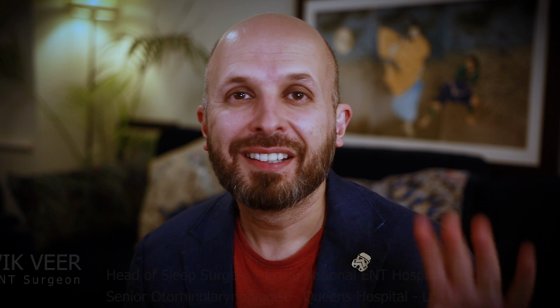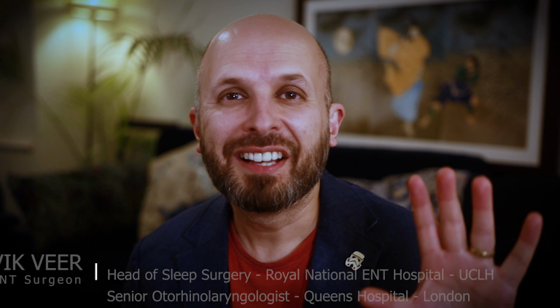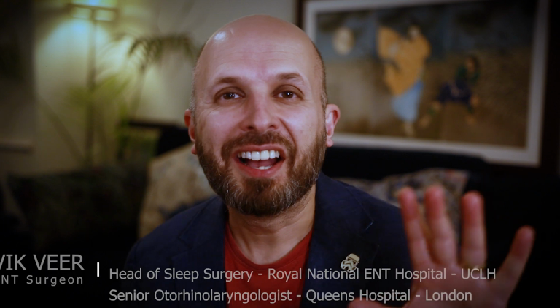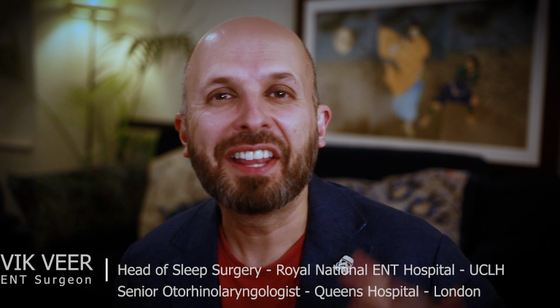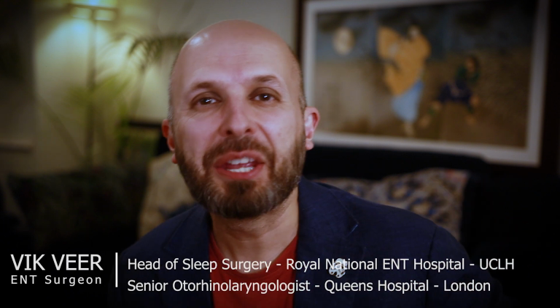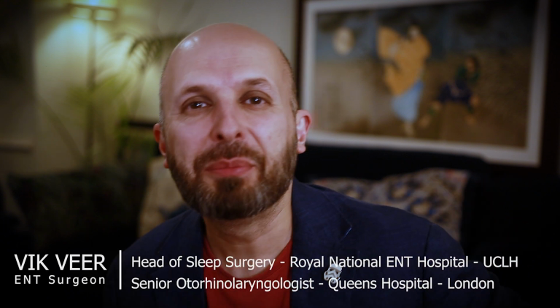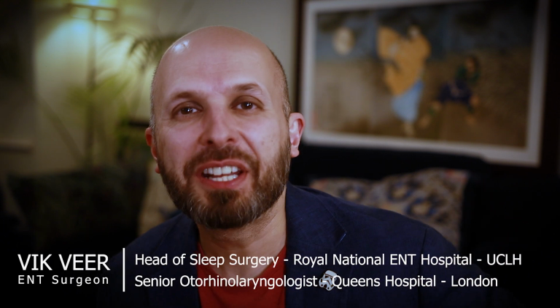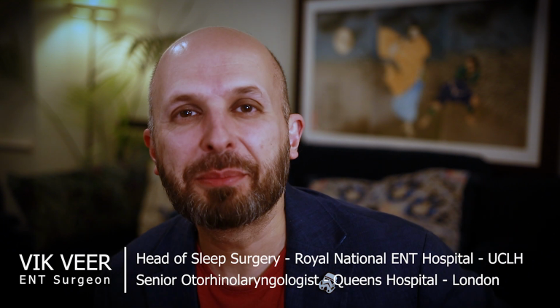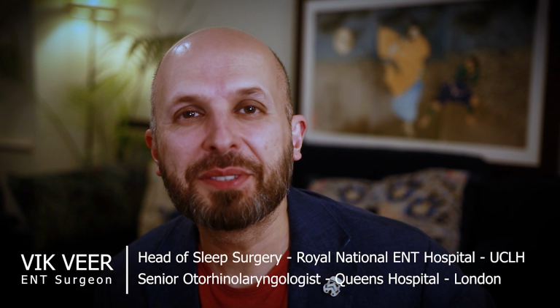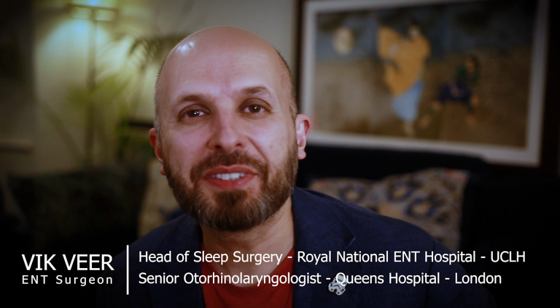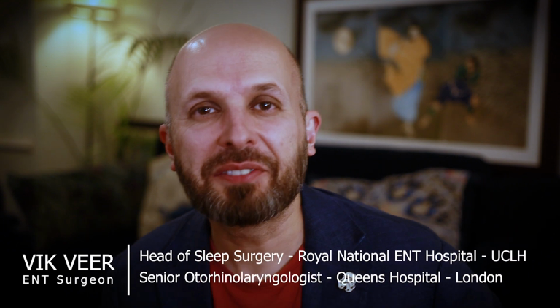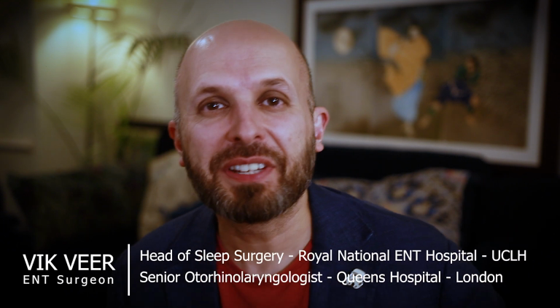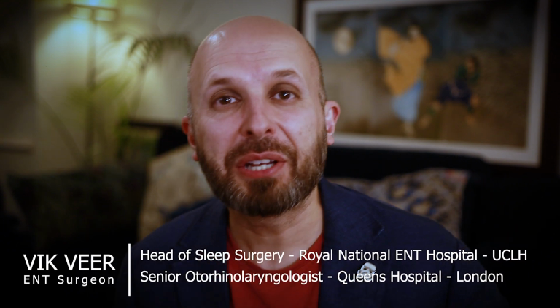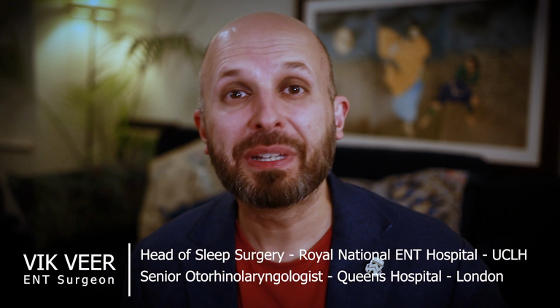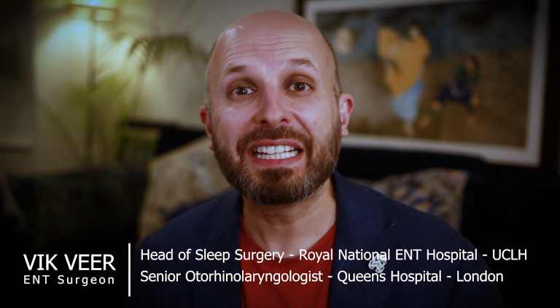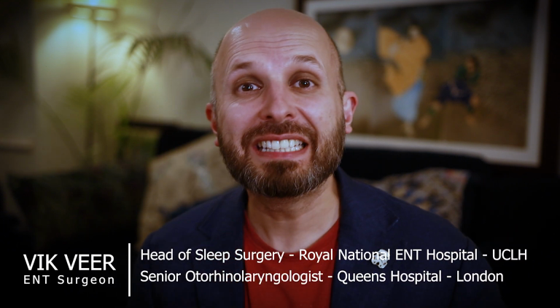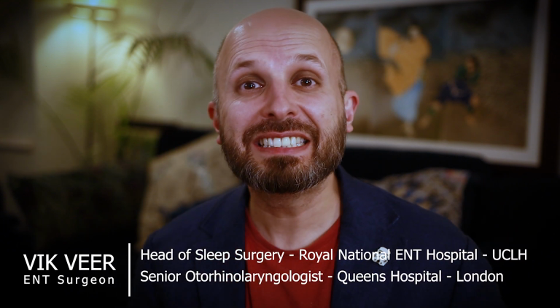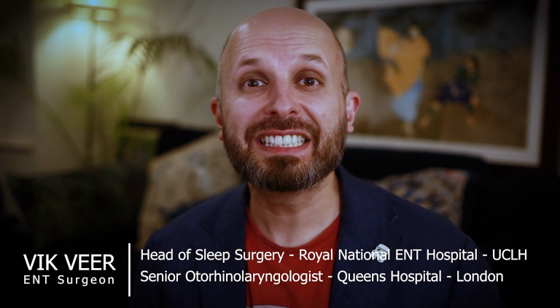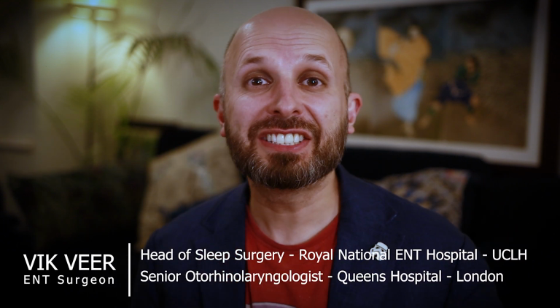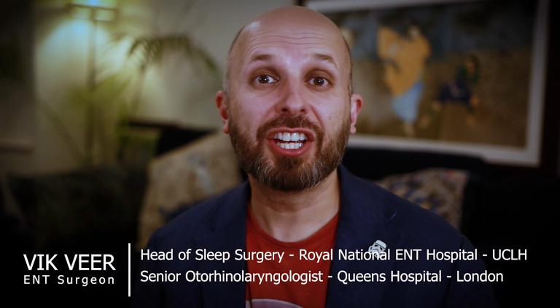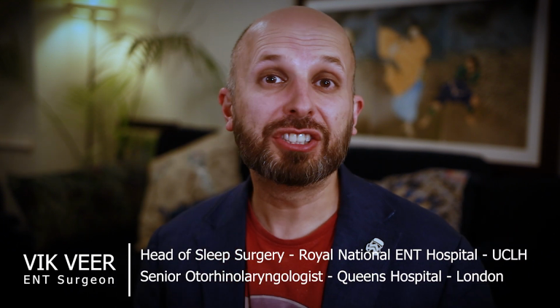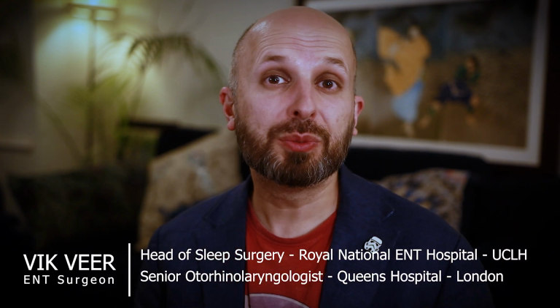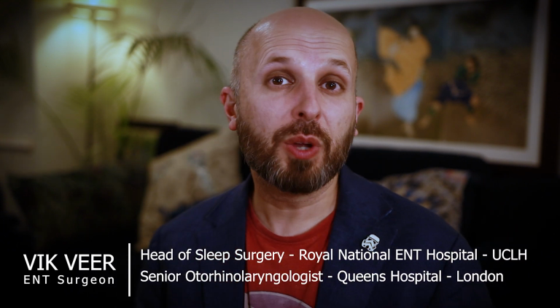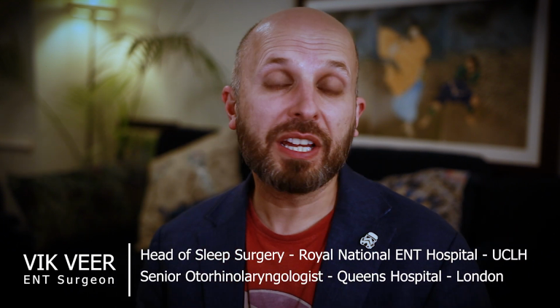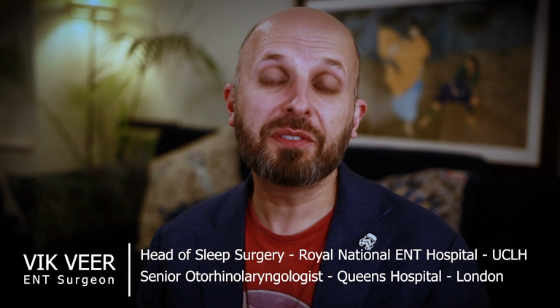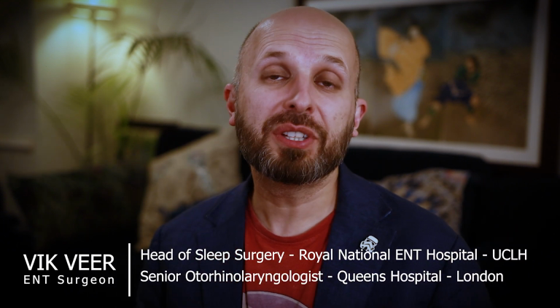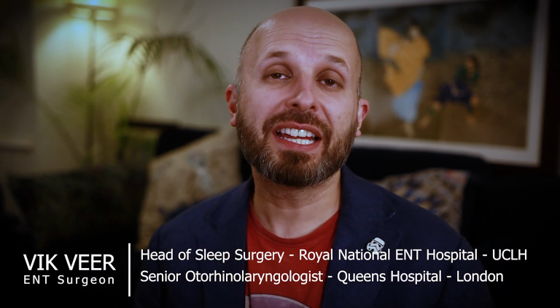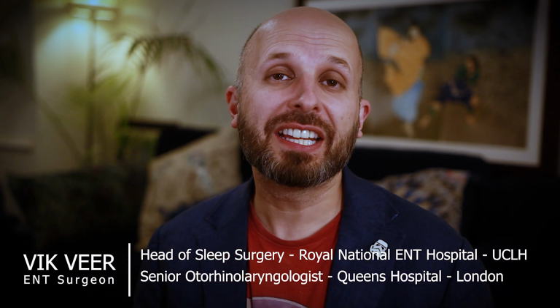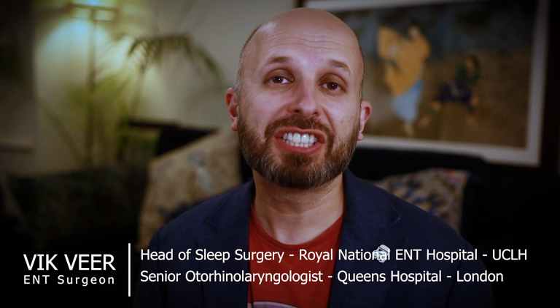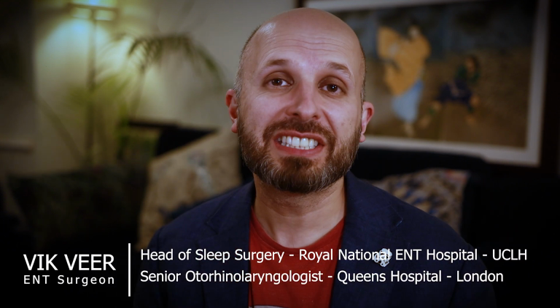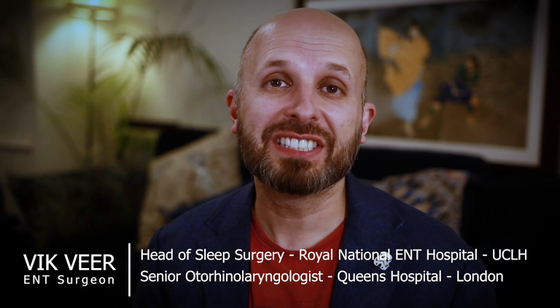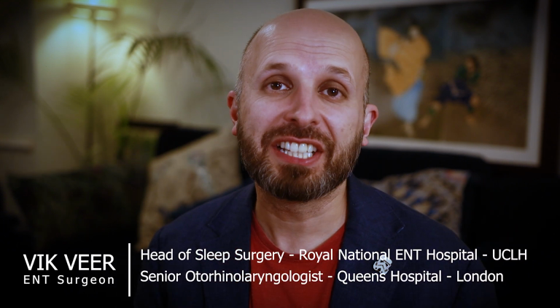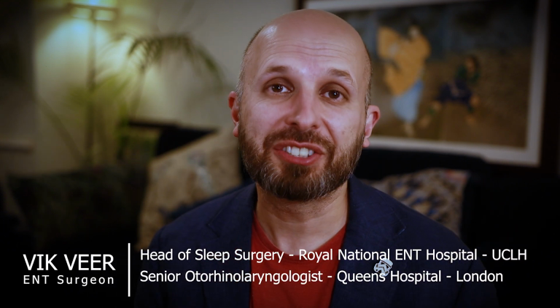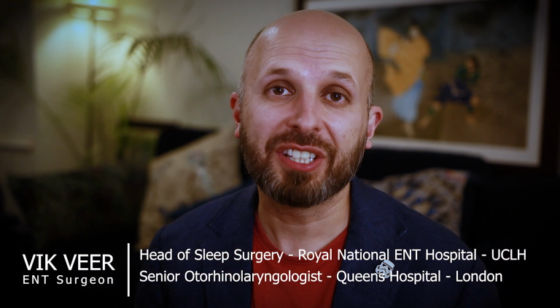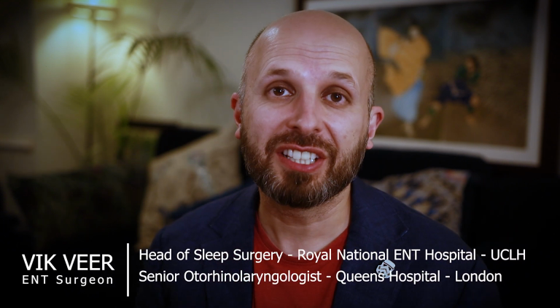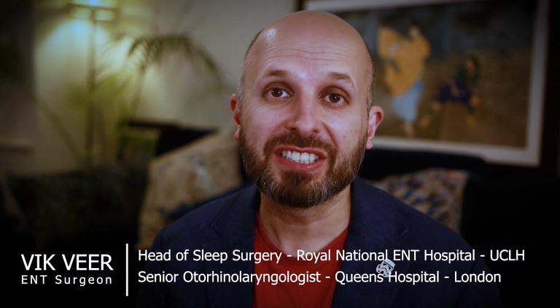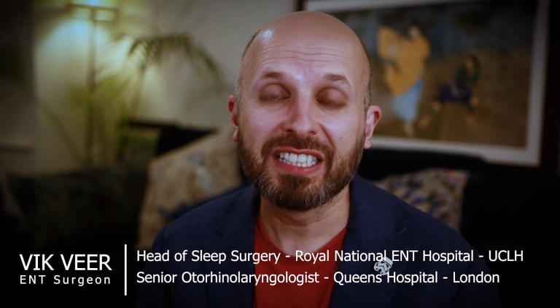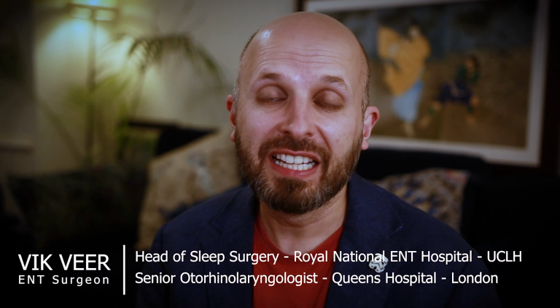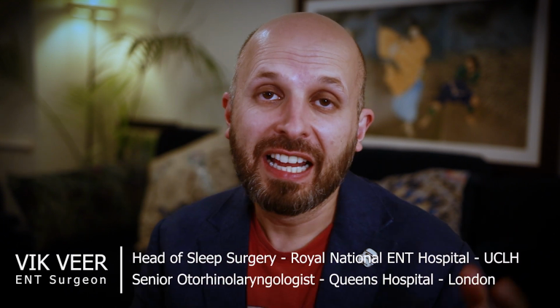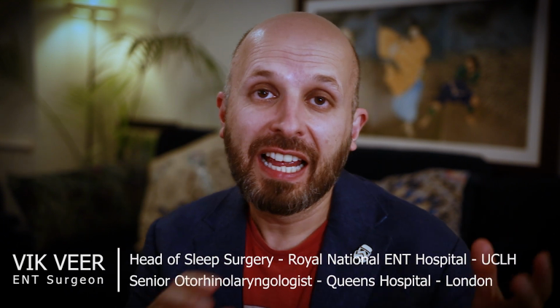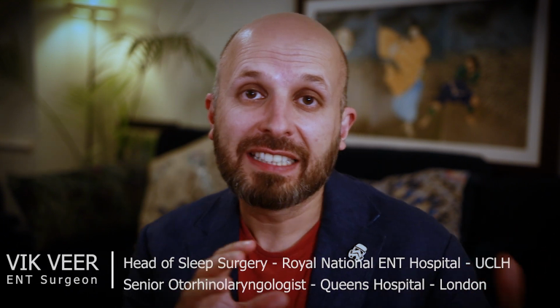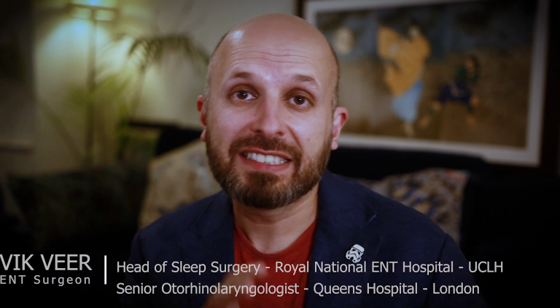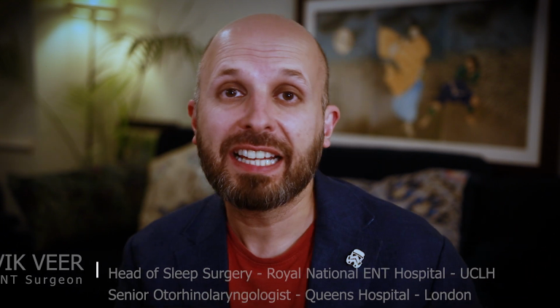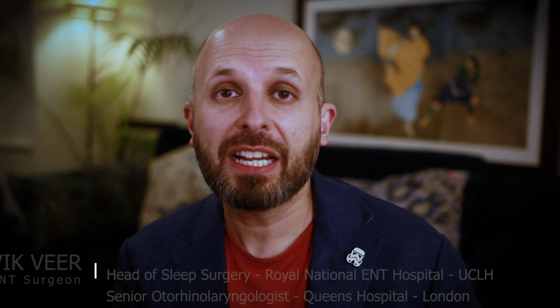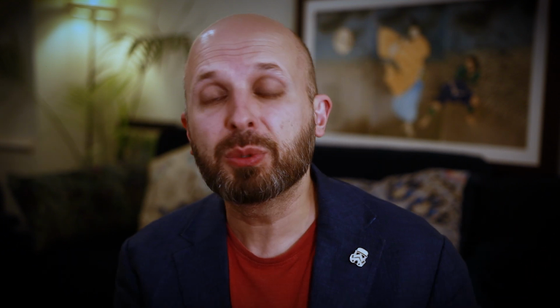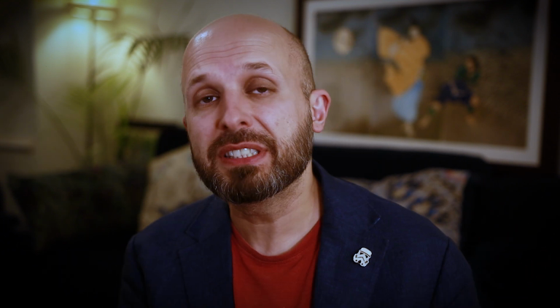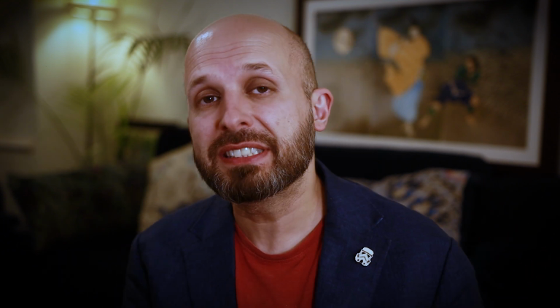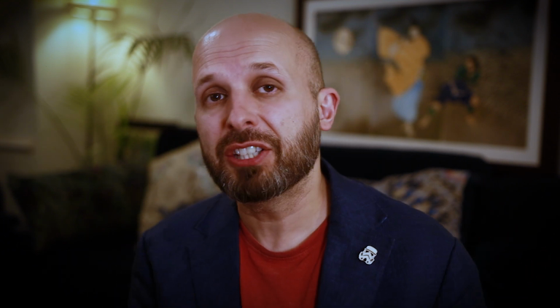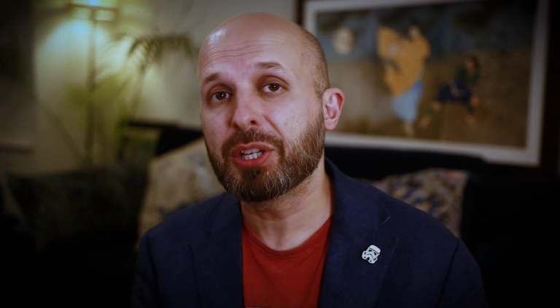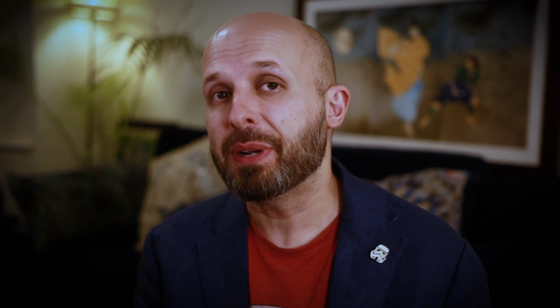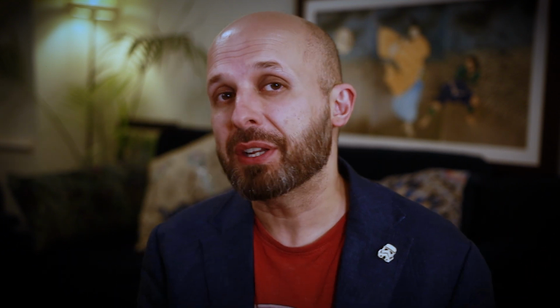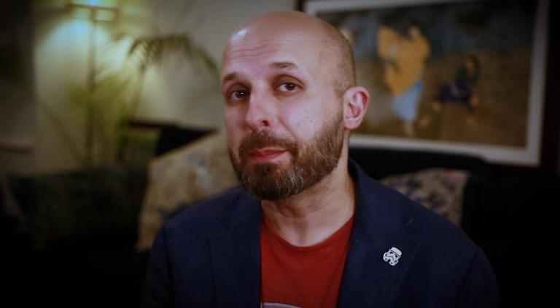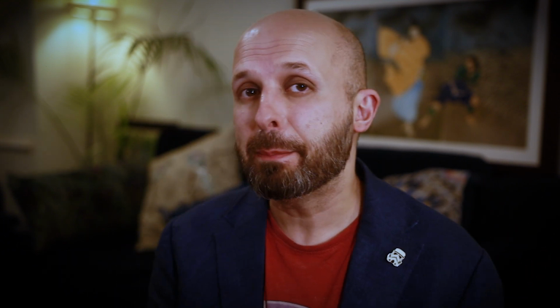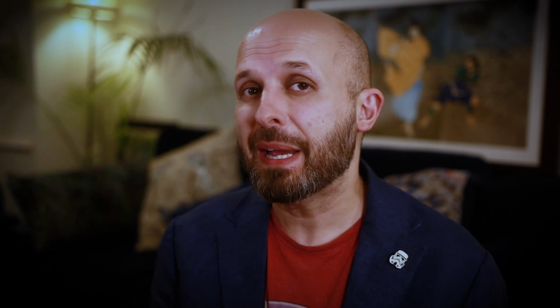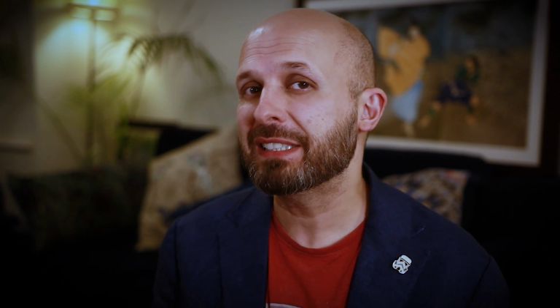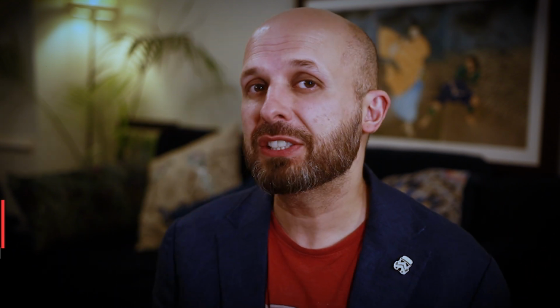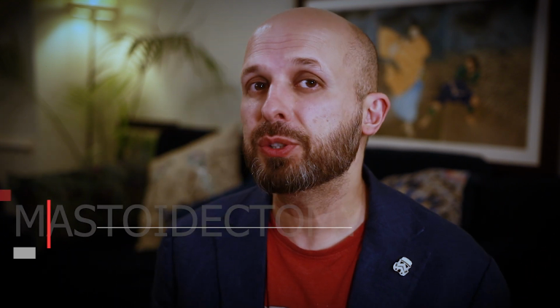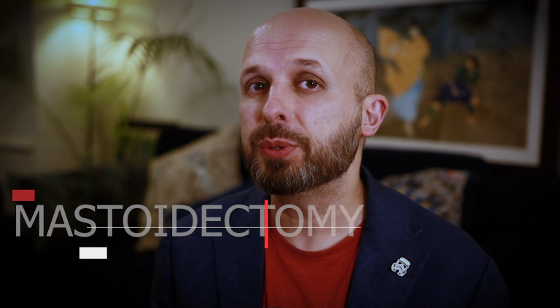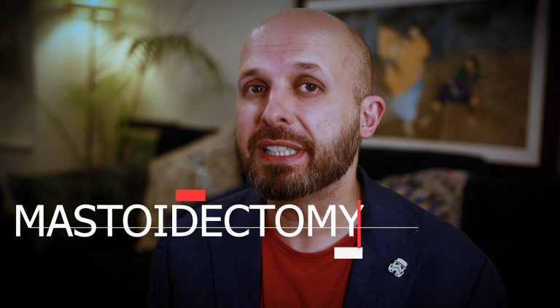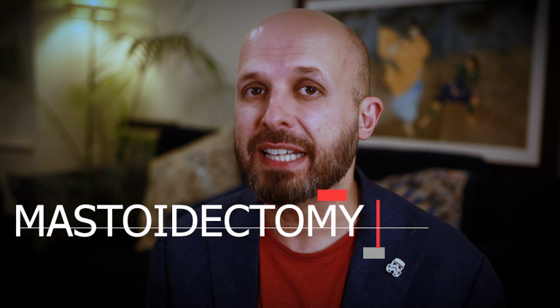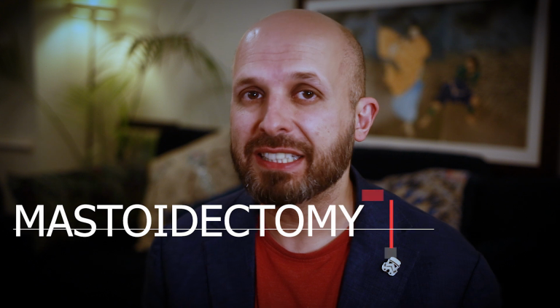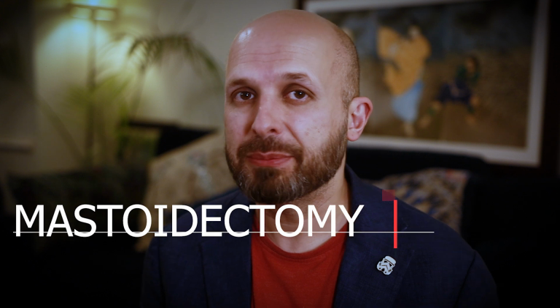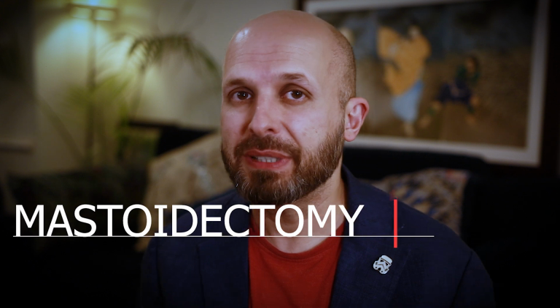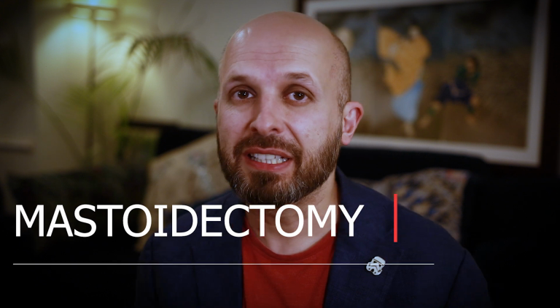Hi there, my name is Vic Beer. I'm an ENT surgeon working for the NHS in central London, and today I want to tell you about a mastoidectomy.